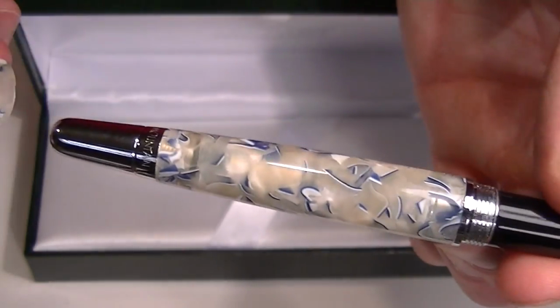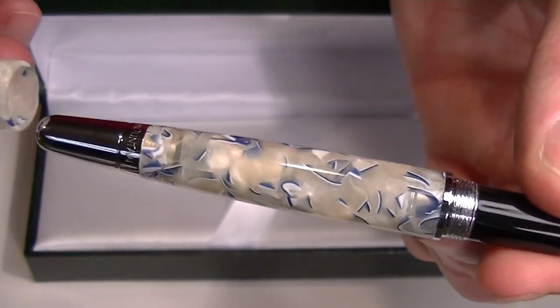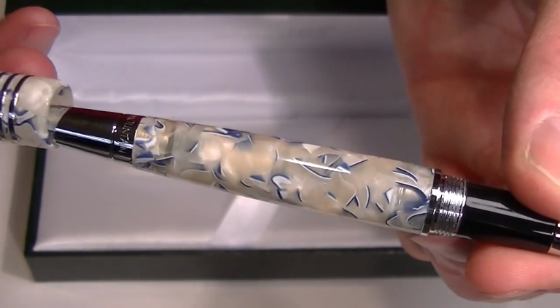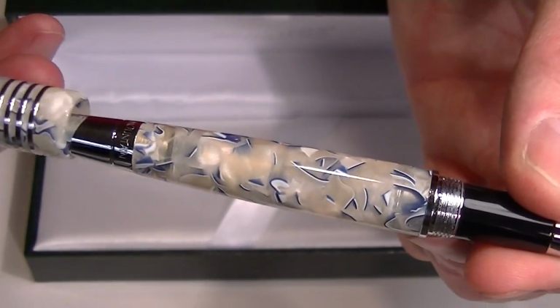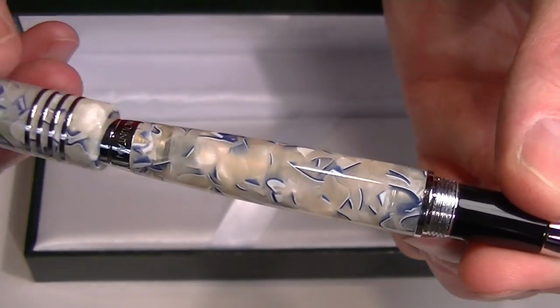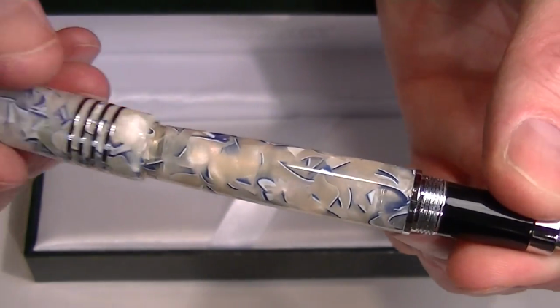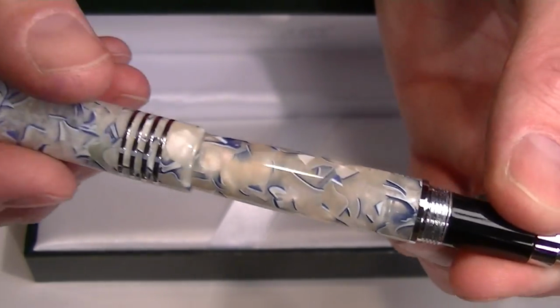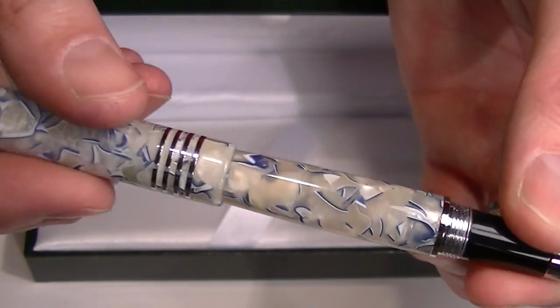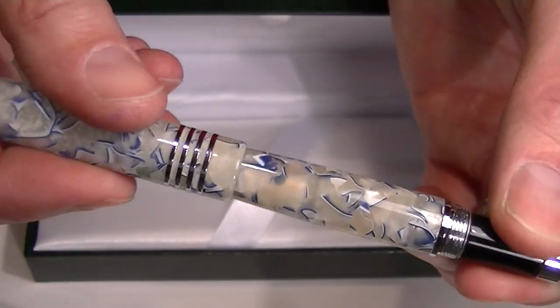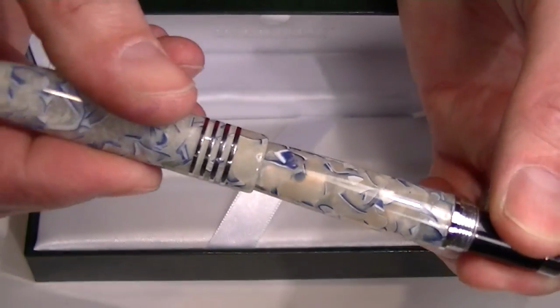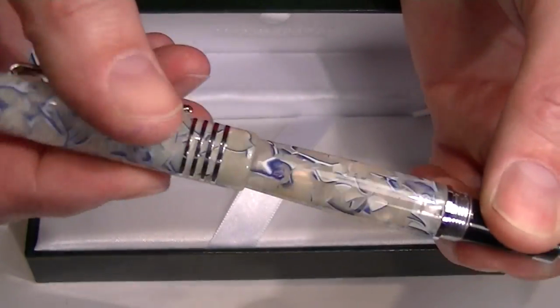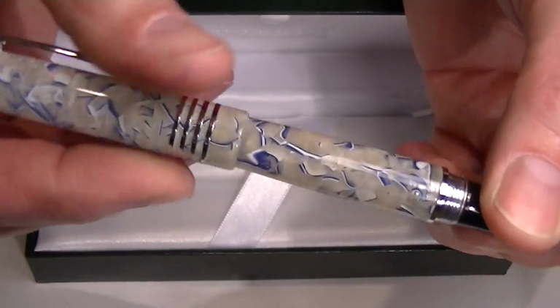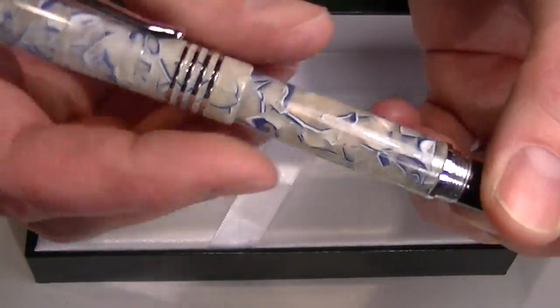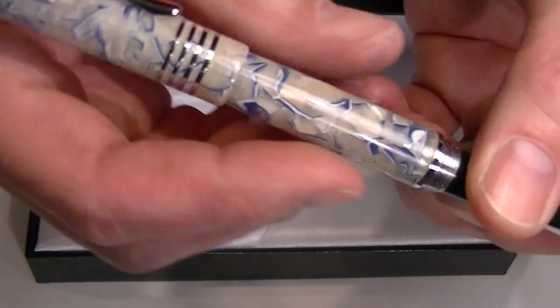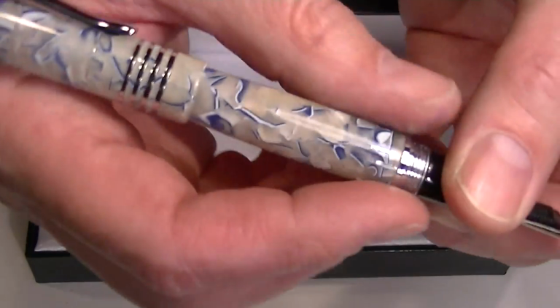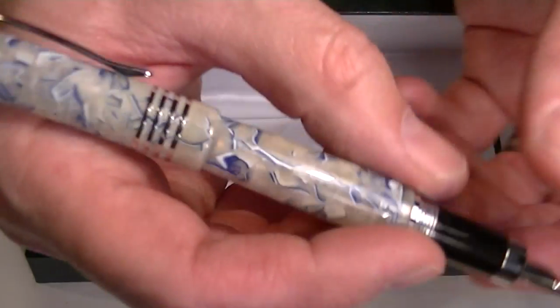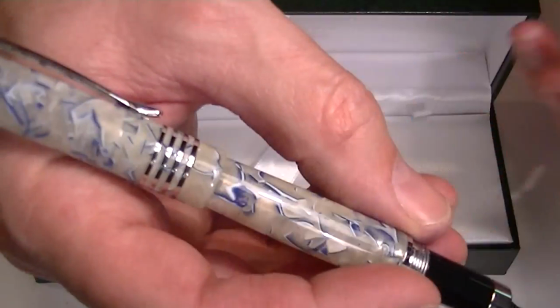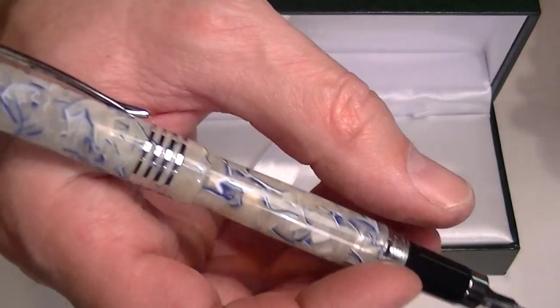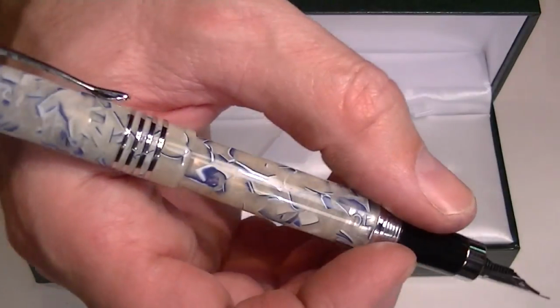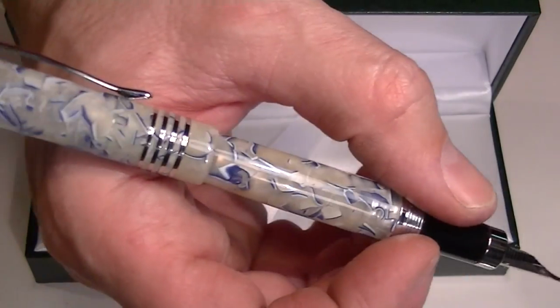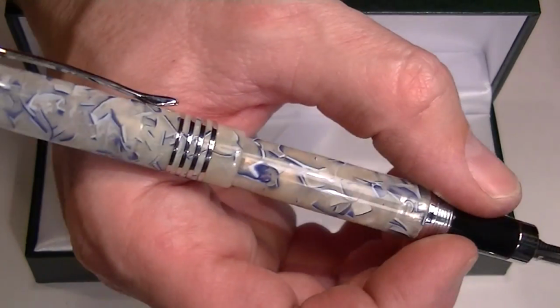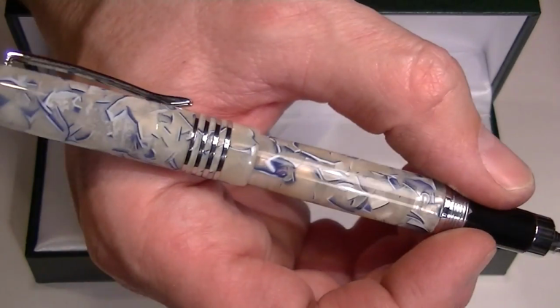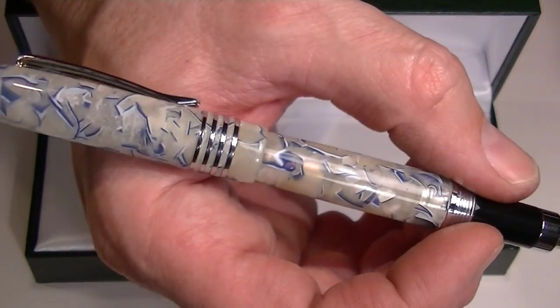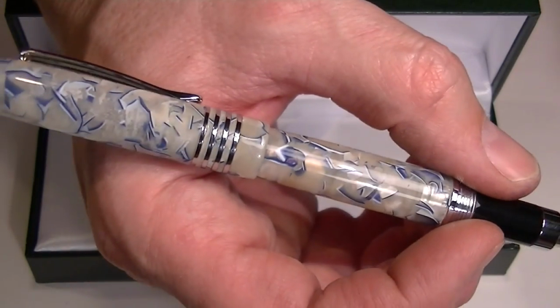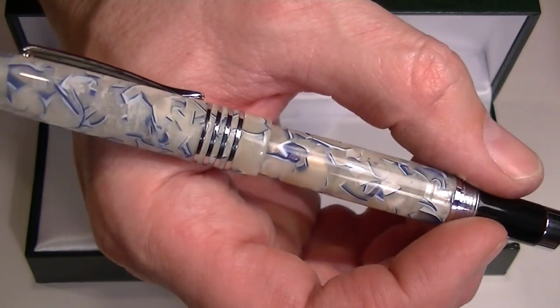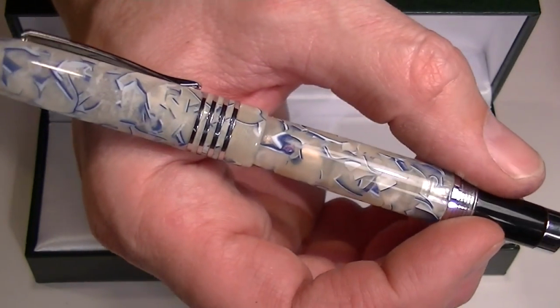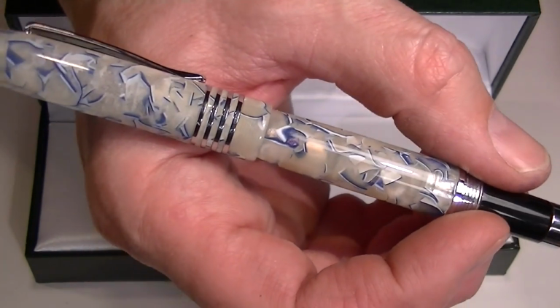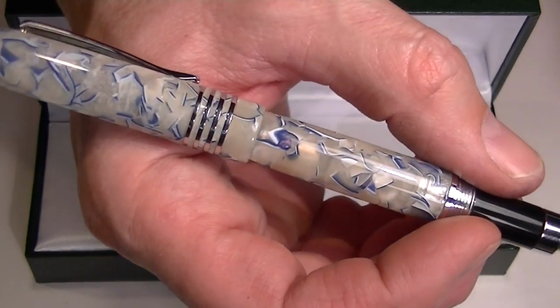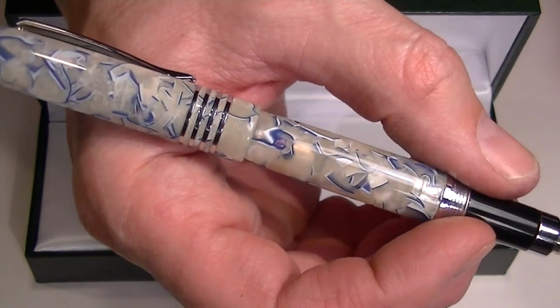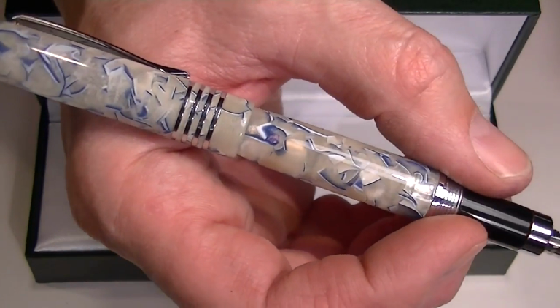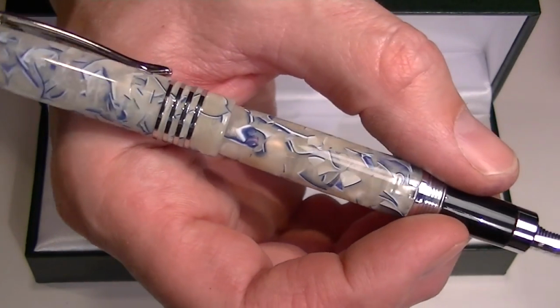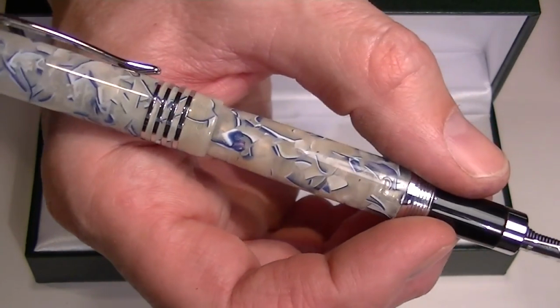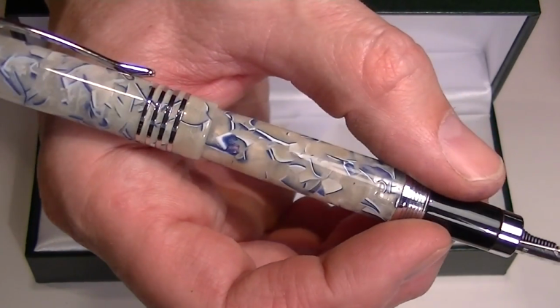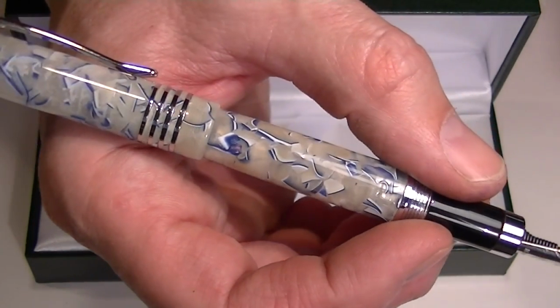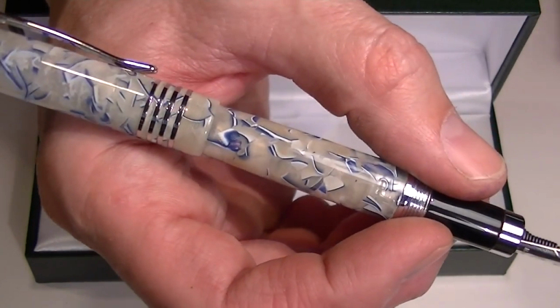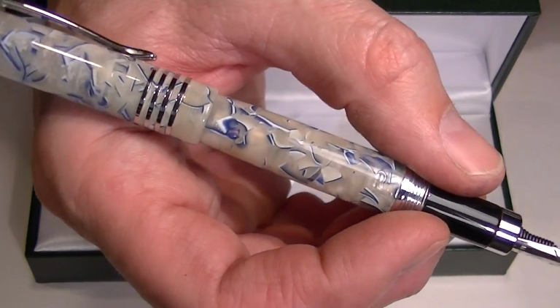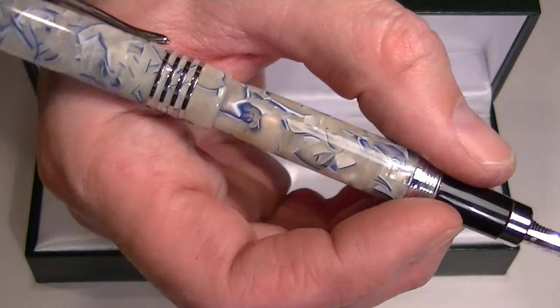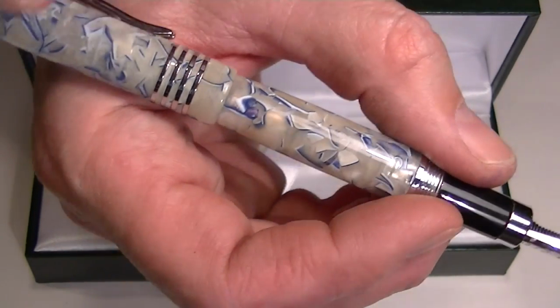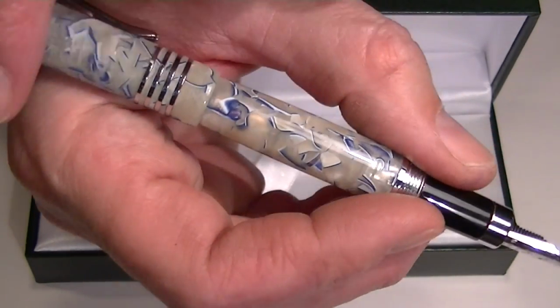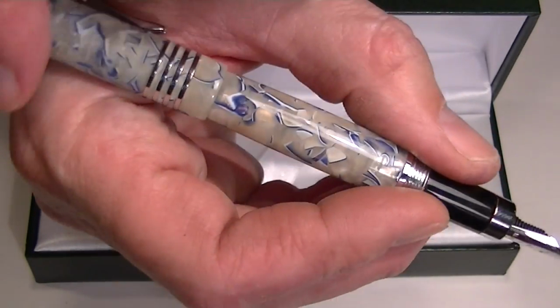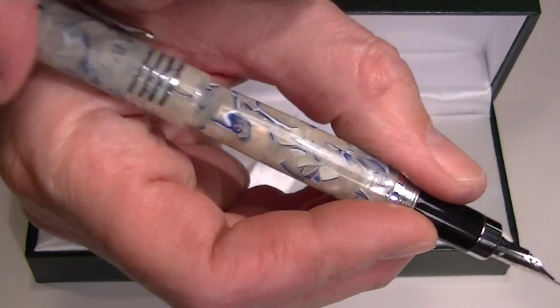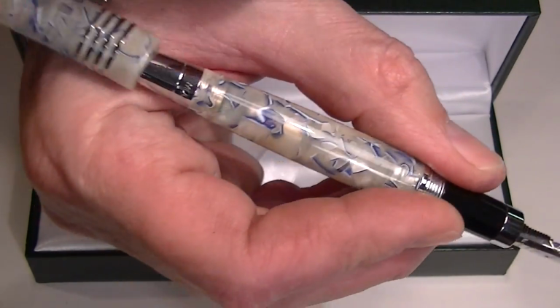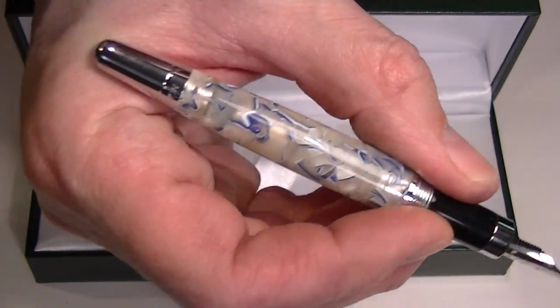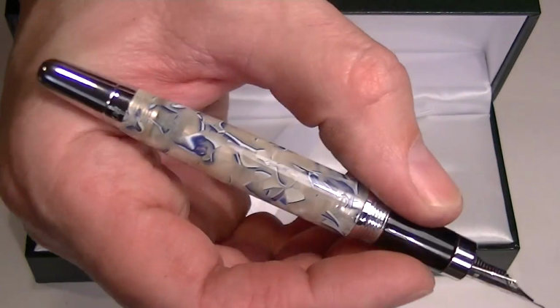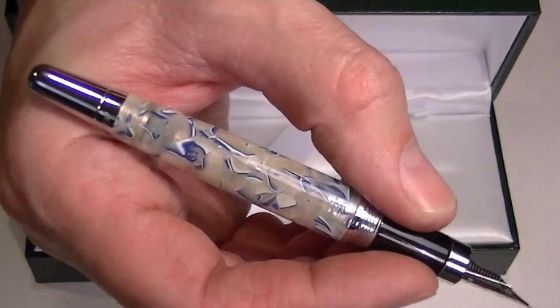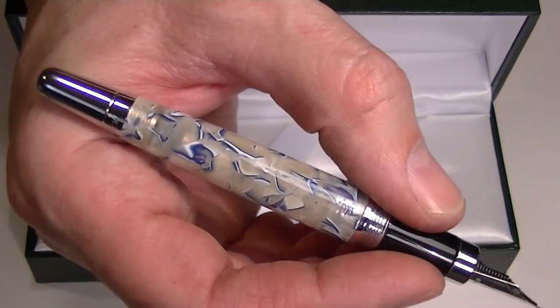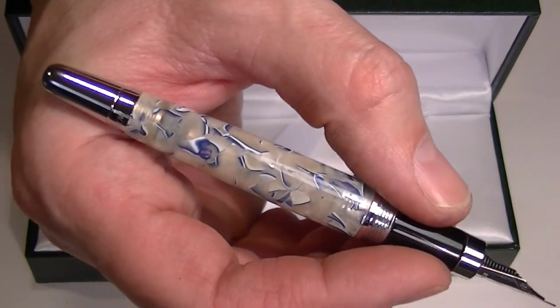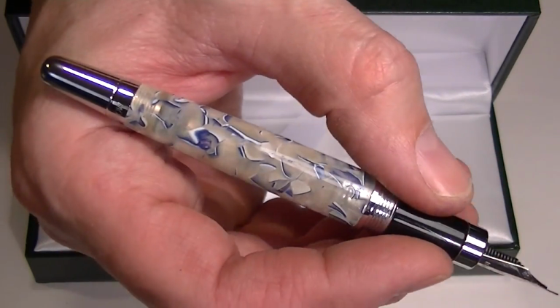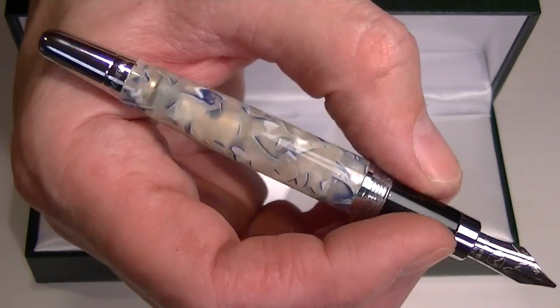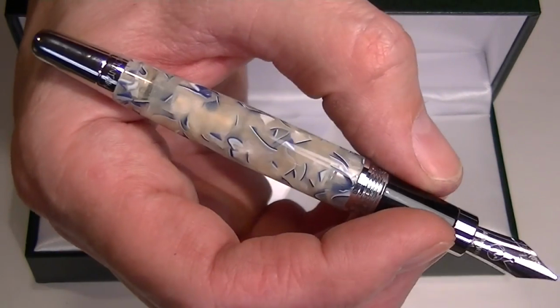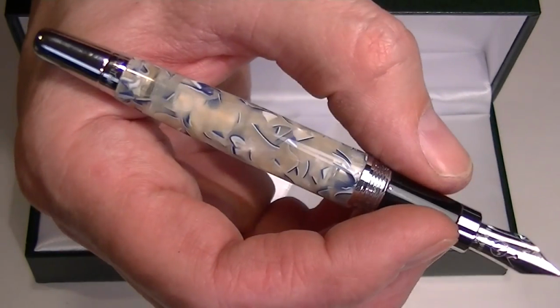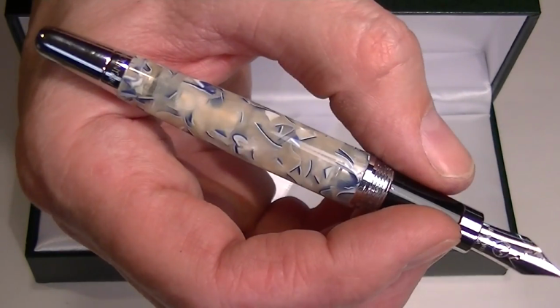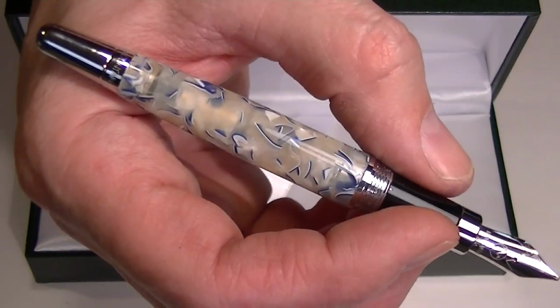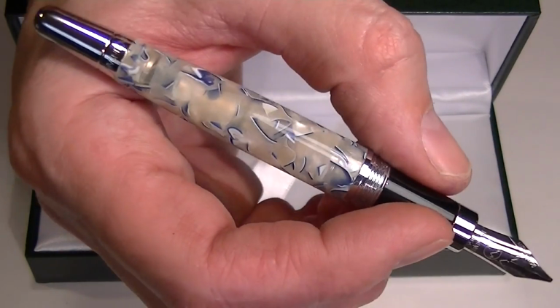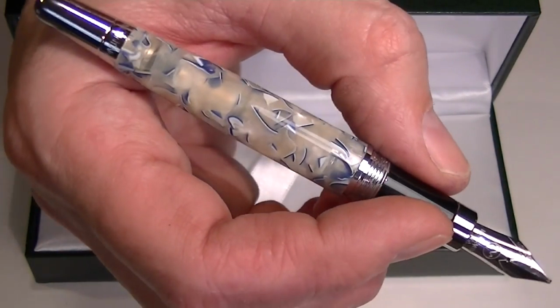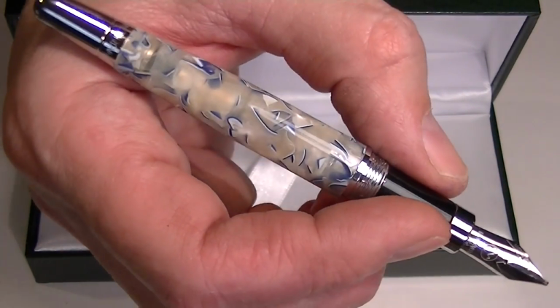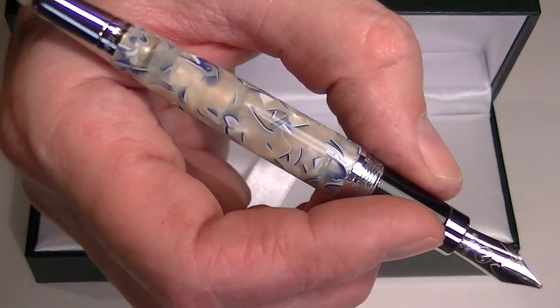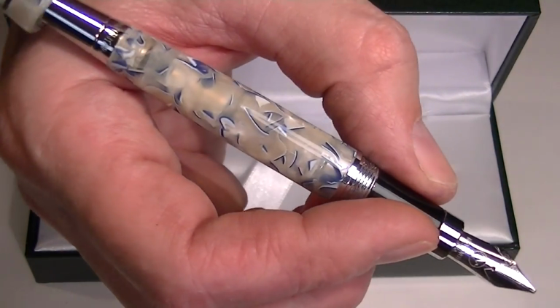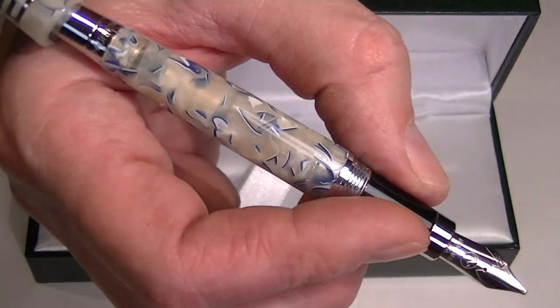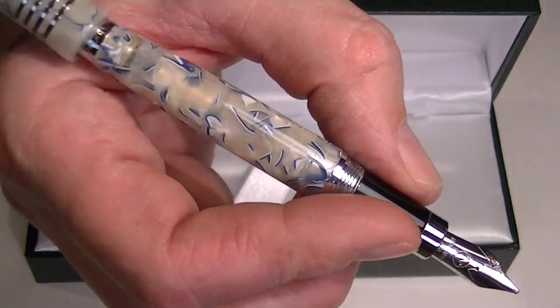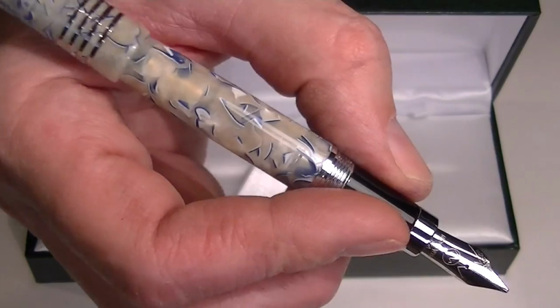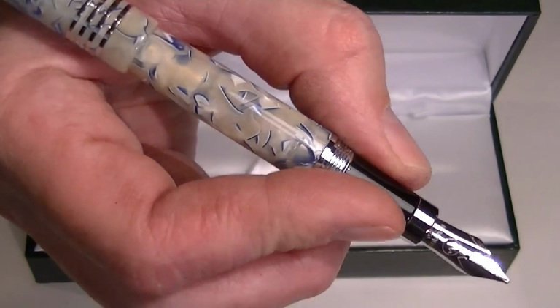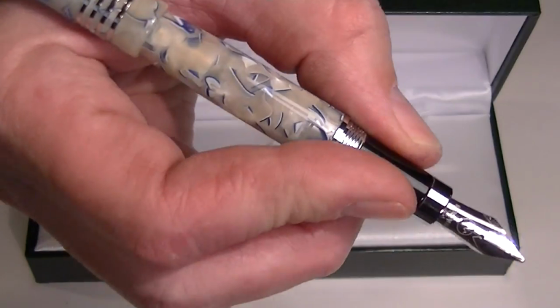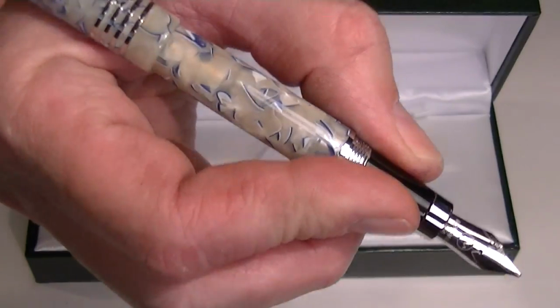The cap on the pen can be posted. It's a decent sized pen whether you want to use the pen posted or not.